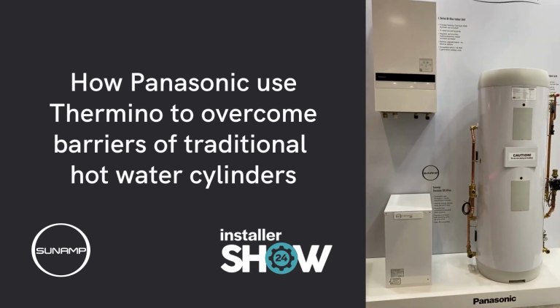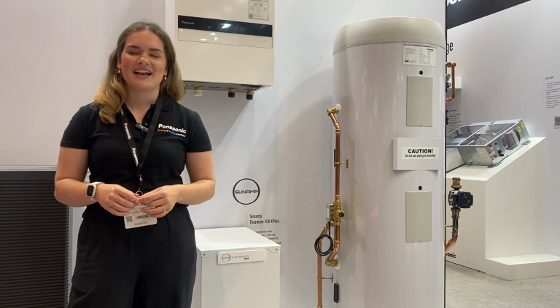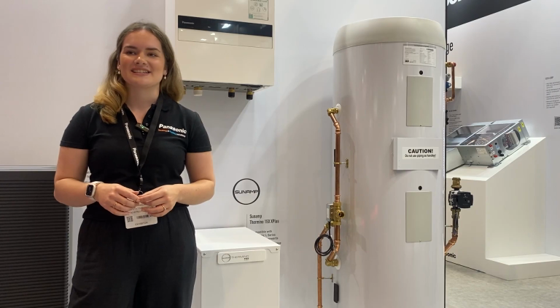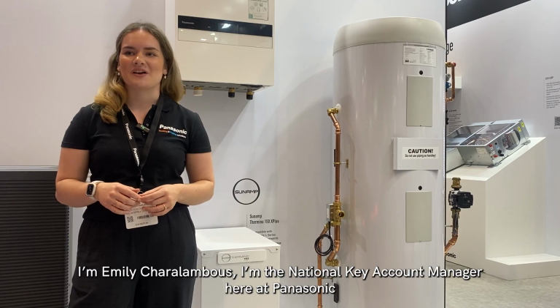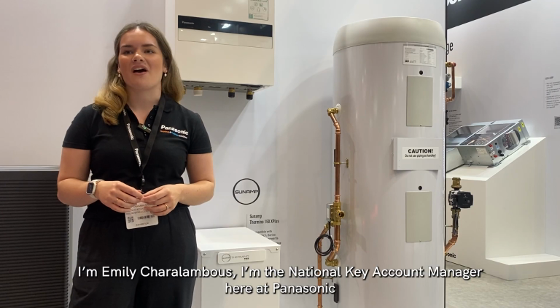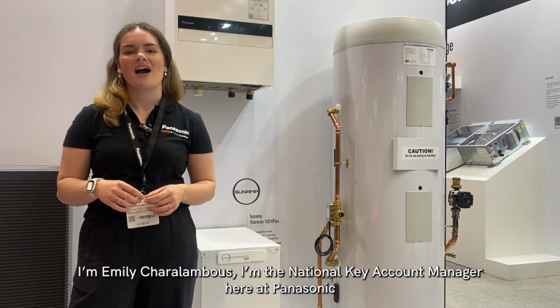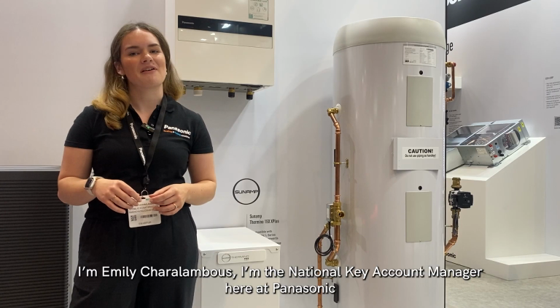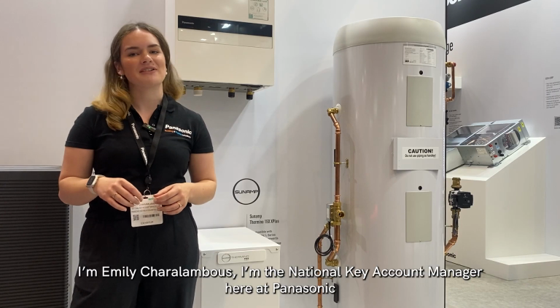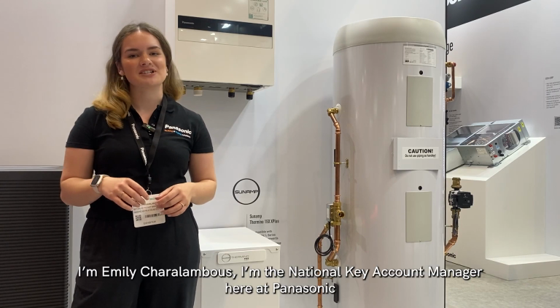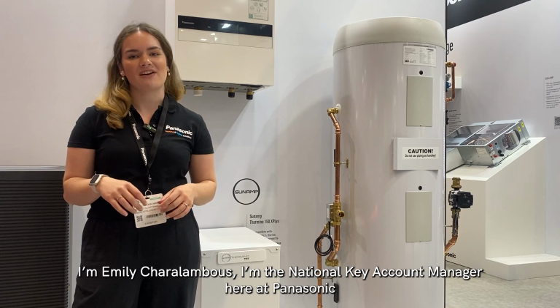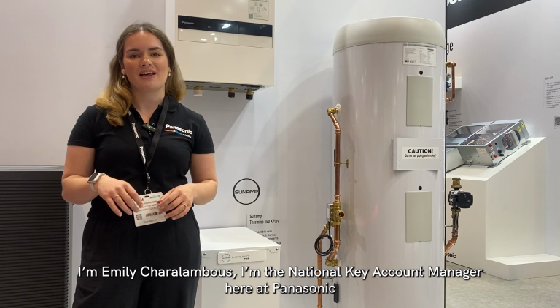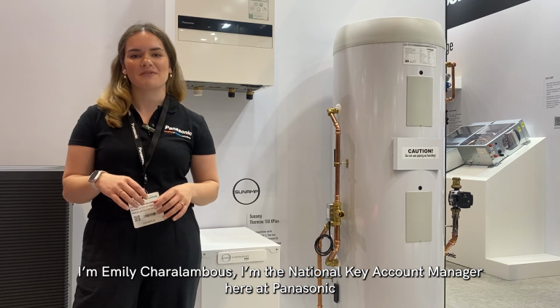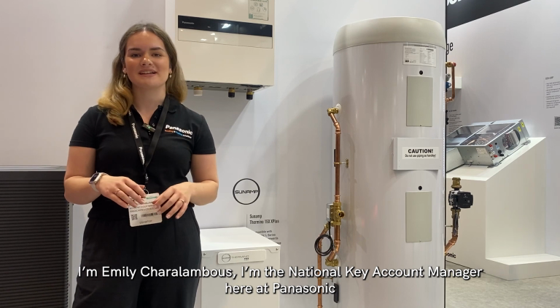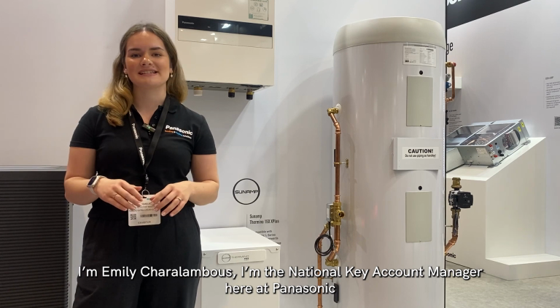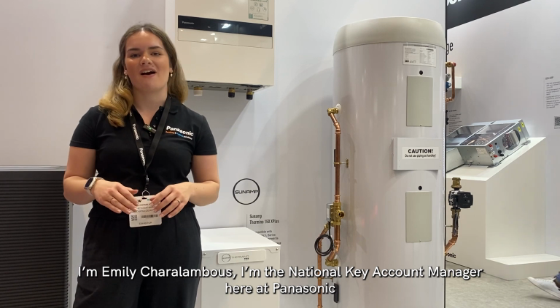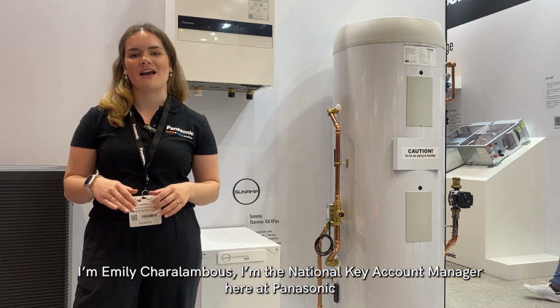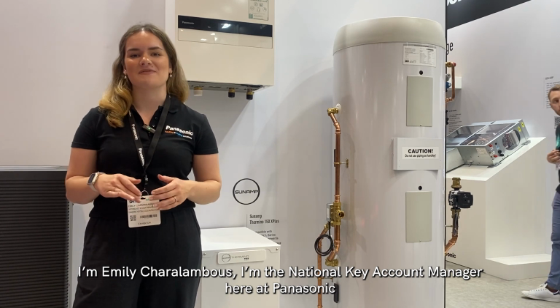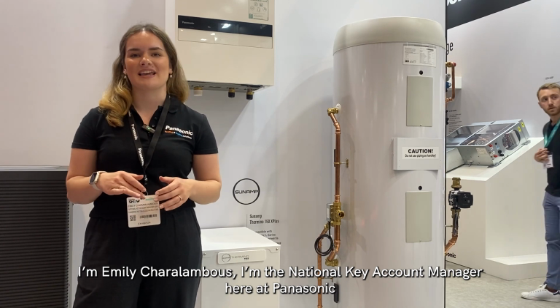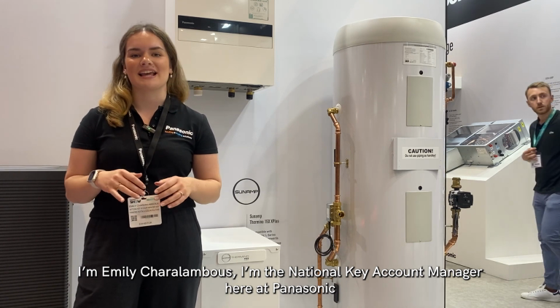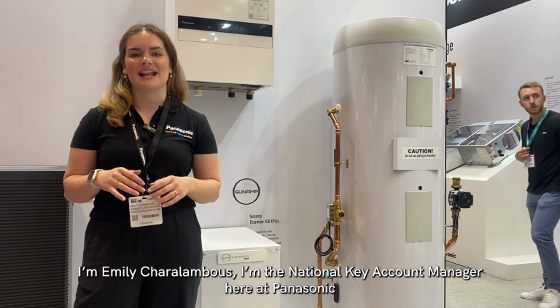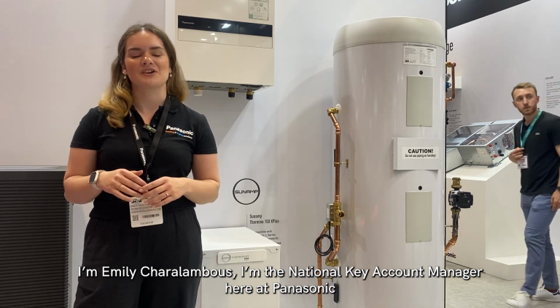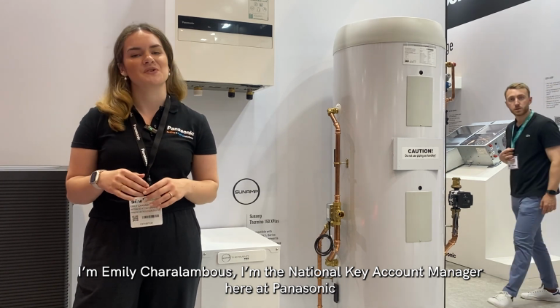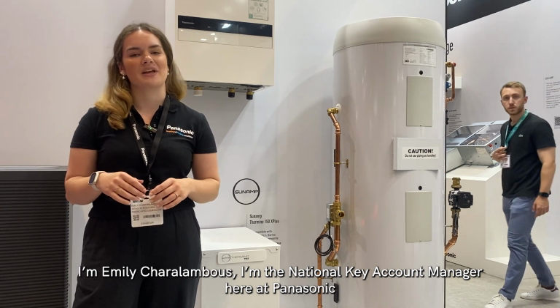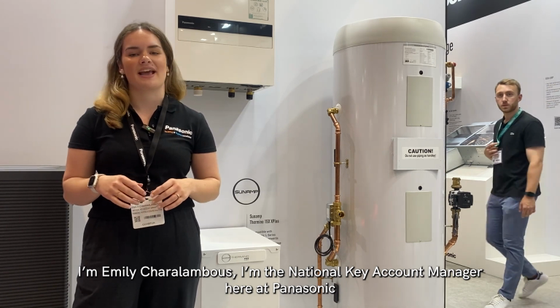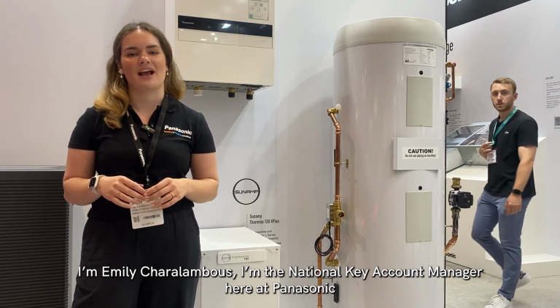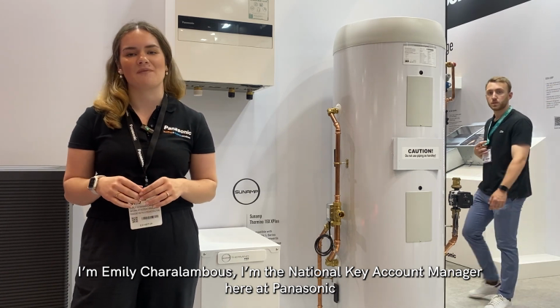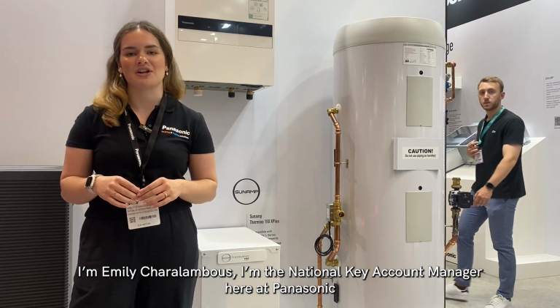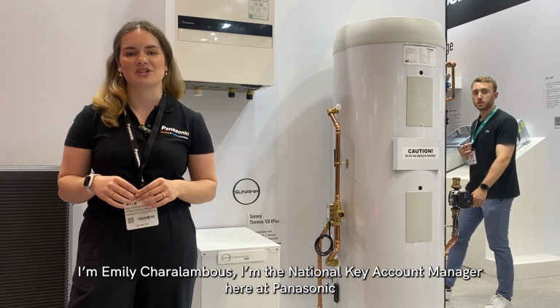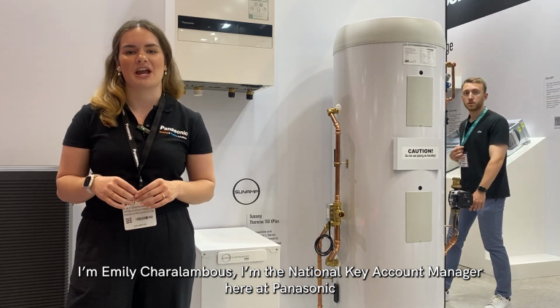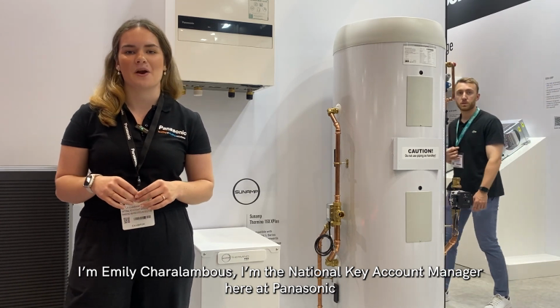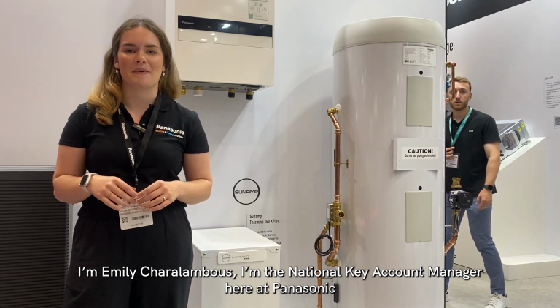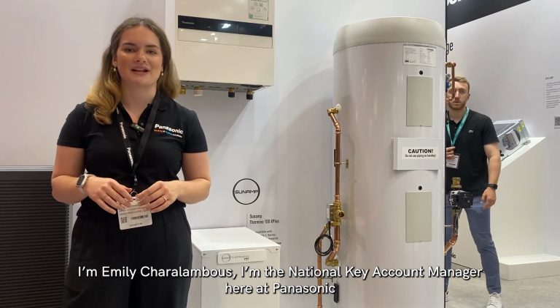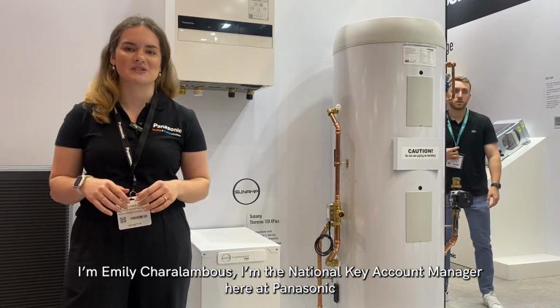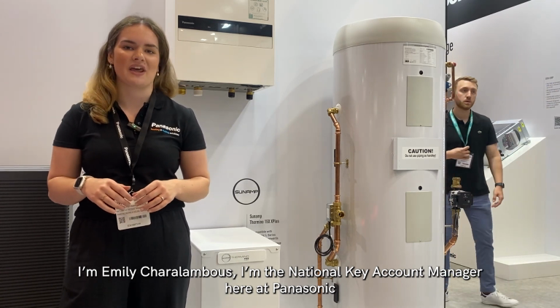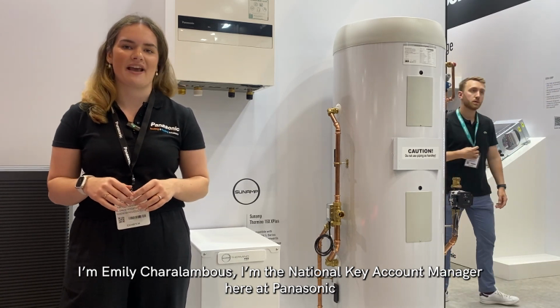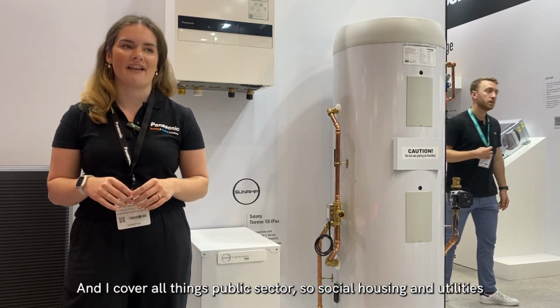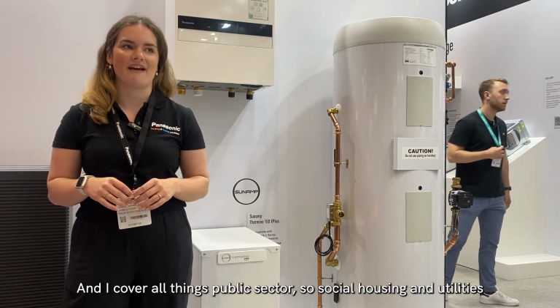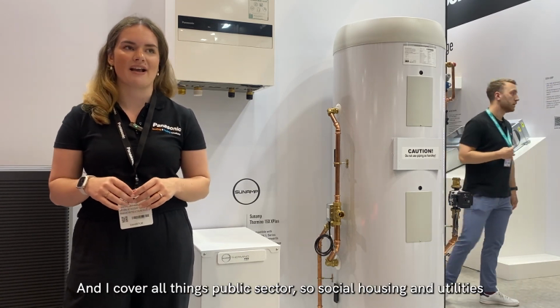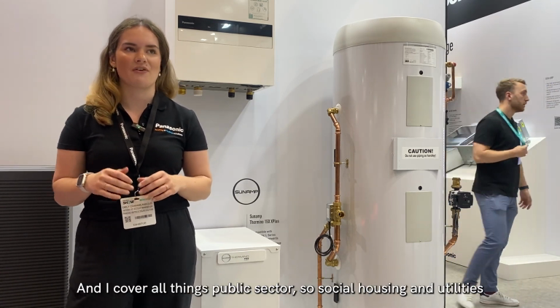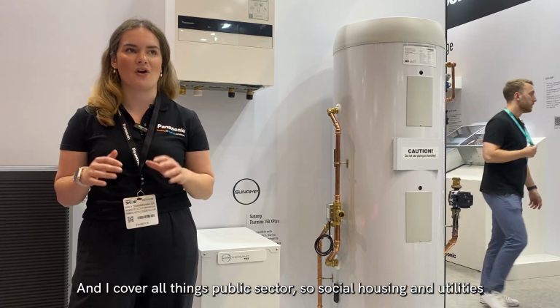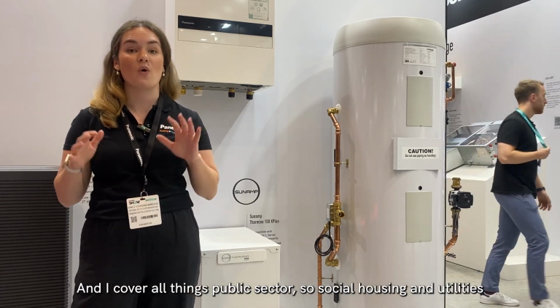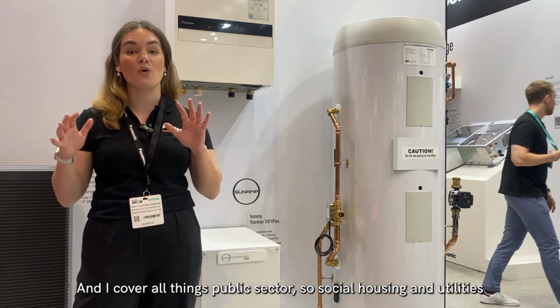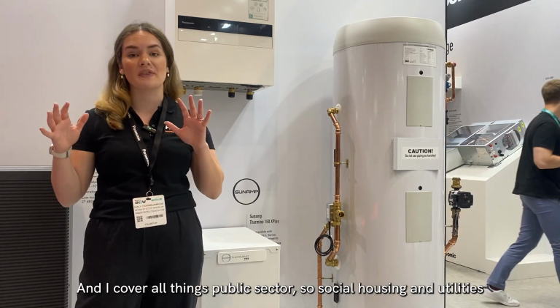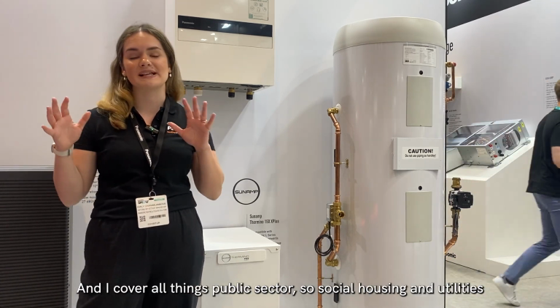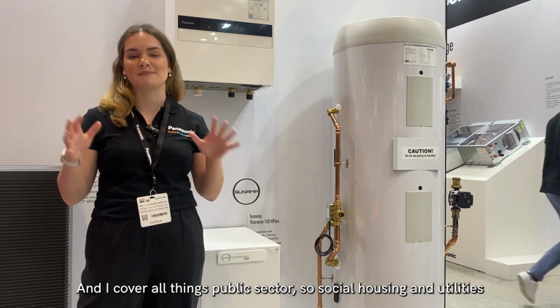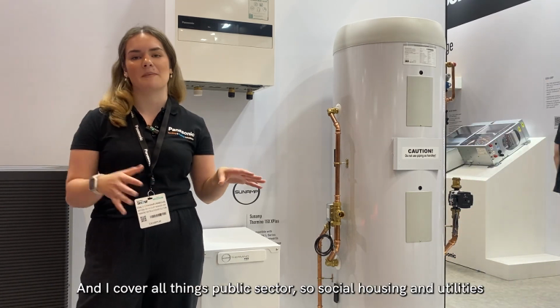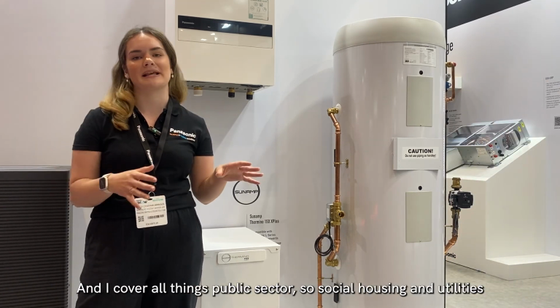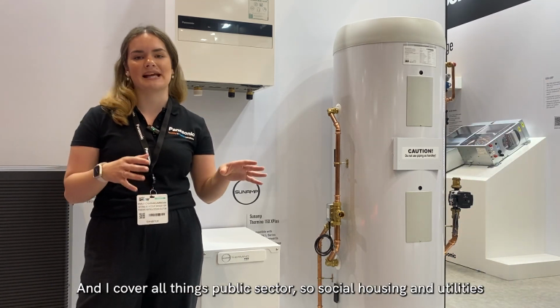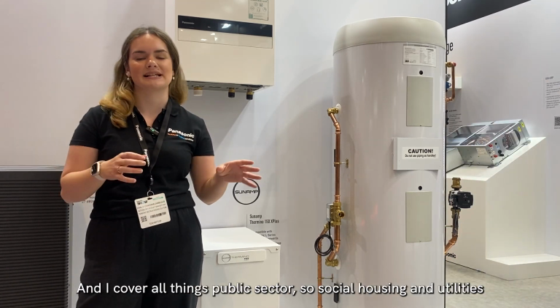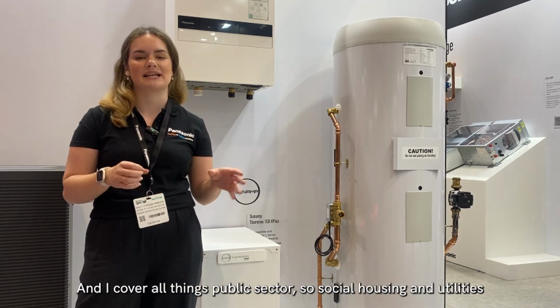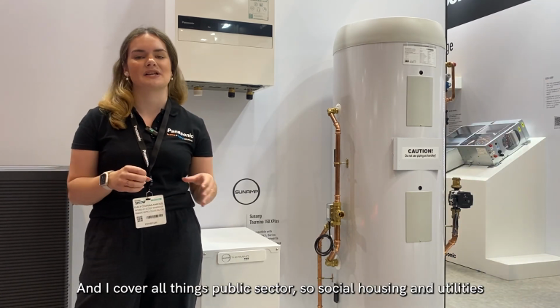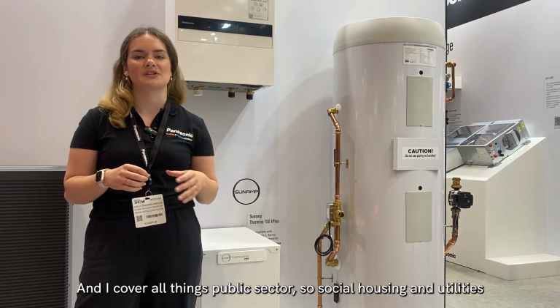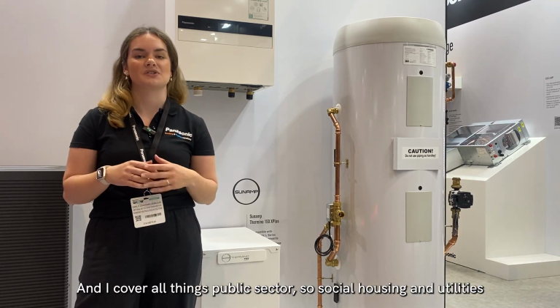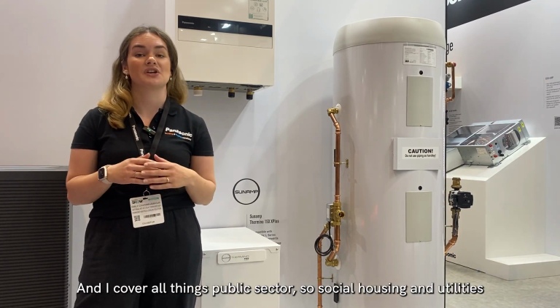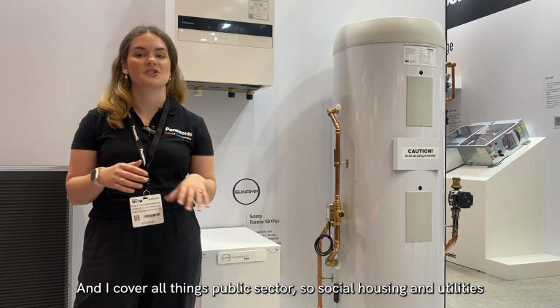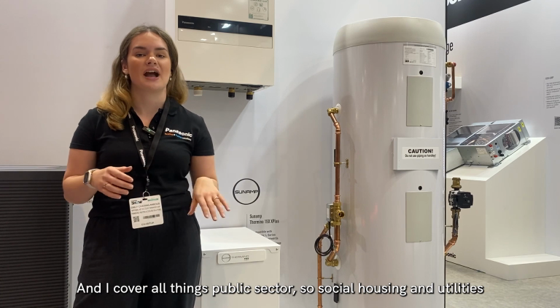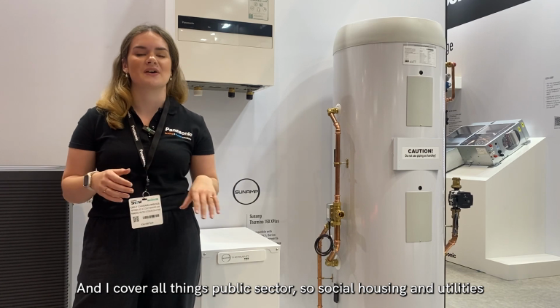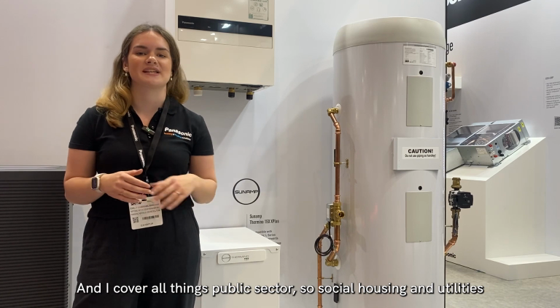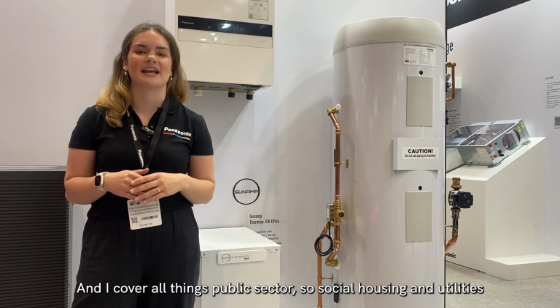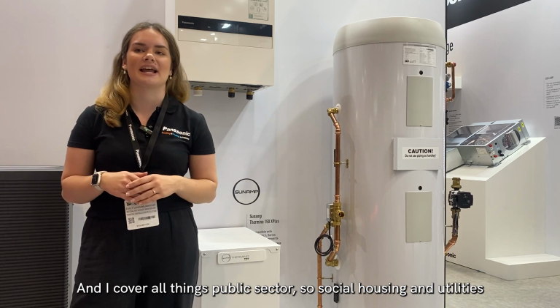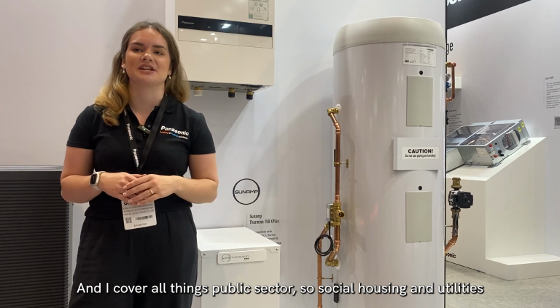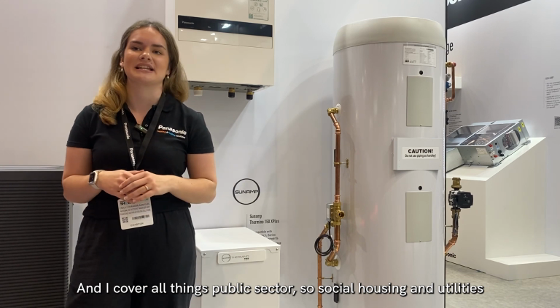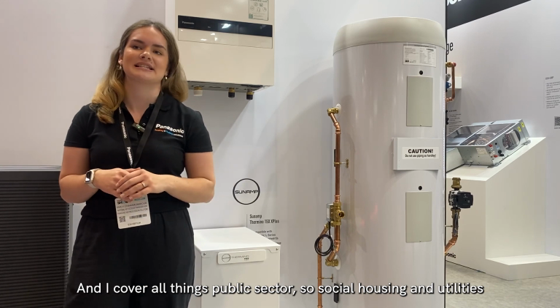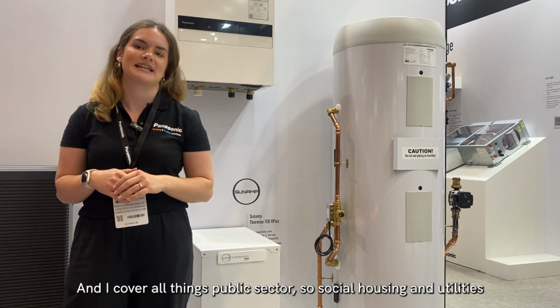I'm Emily Sheryl-Ambus, I'm the National Key Account Manager here at Panasonic and I cover all things public sector, so social housing and utilities.